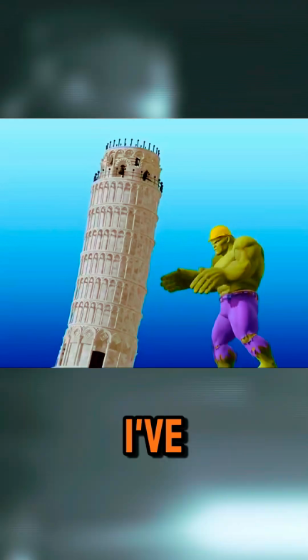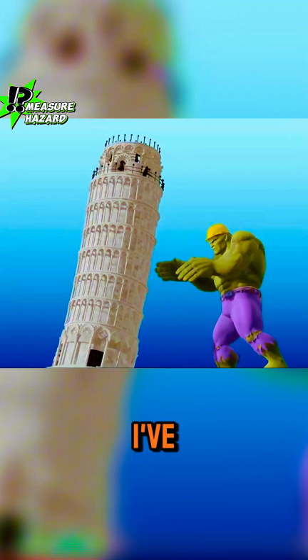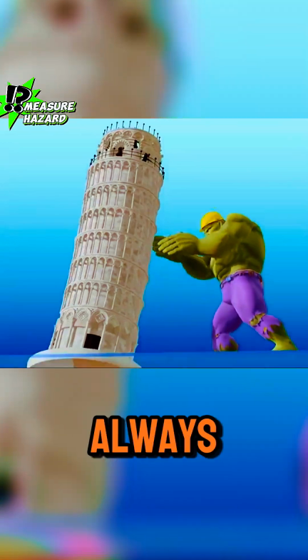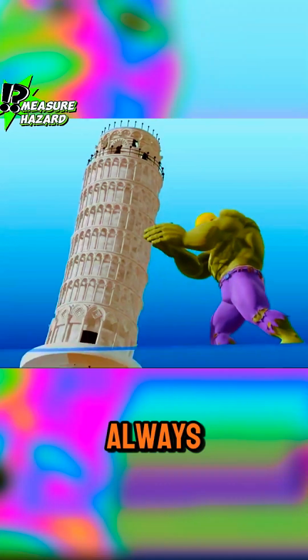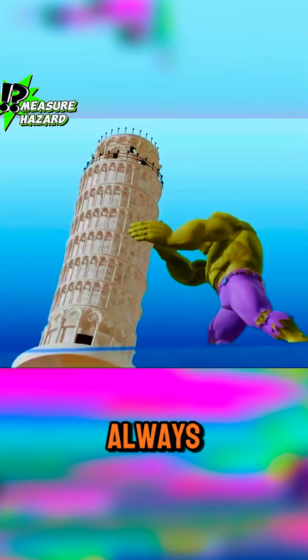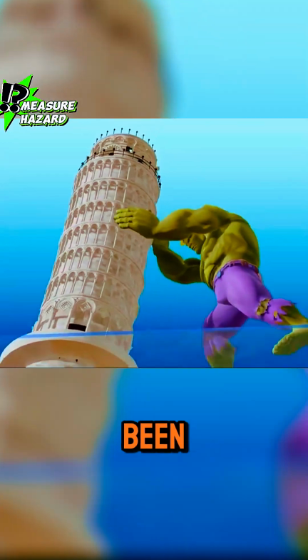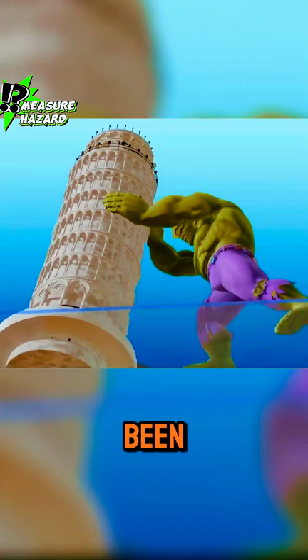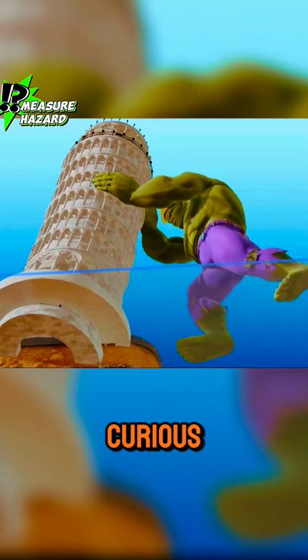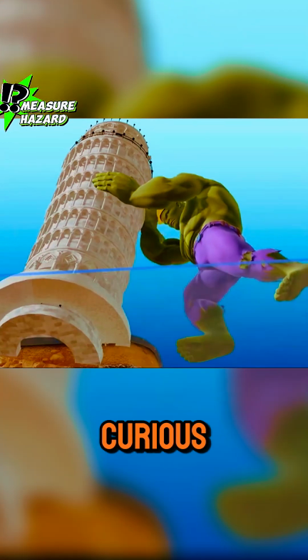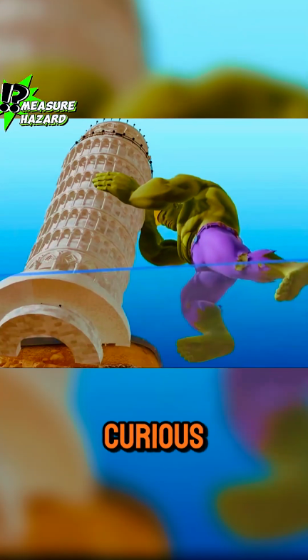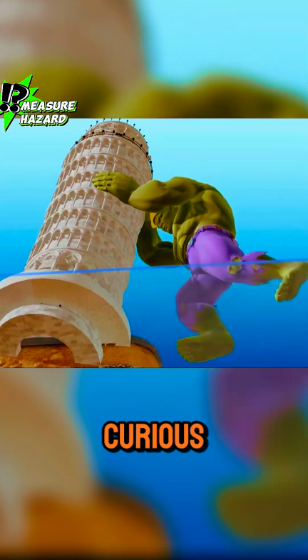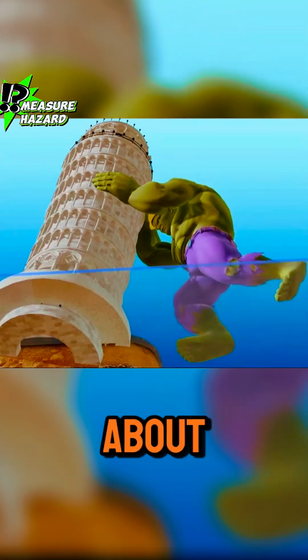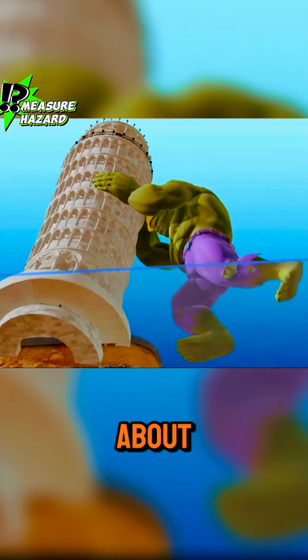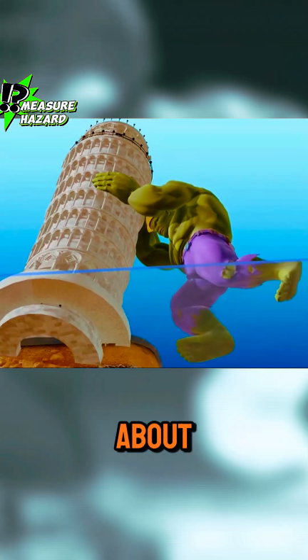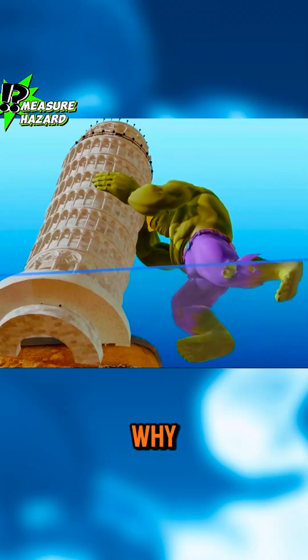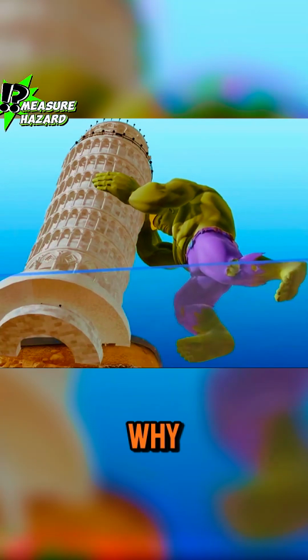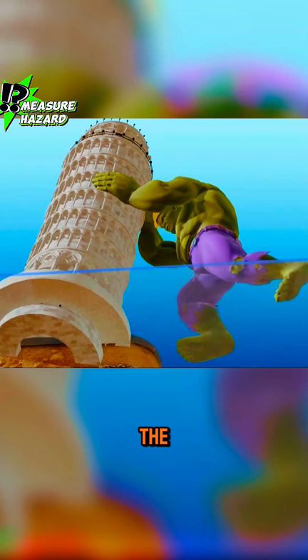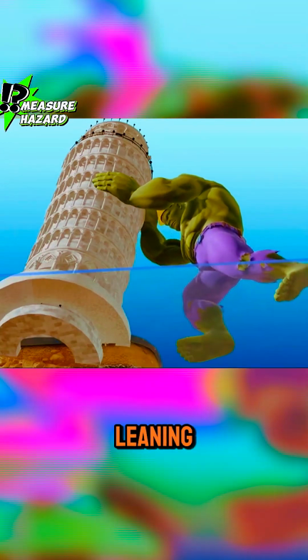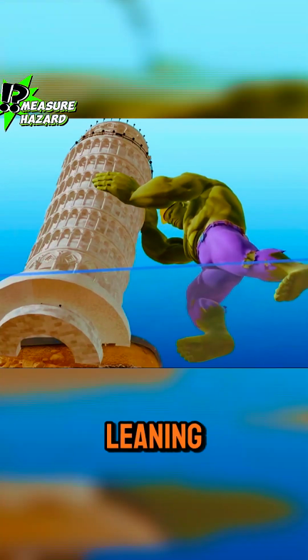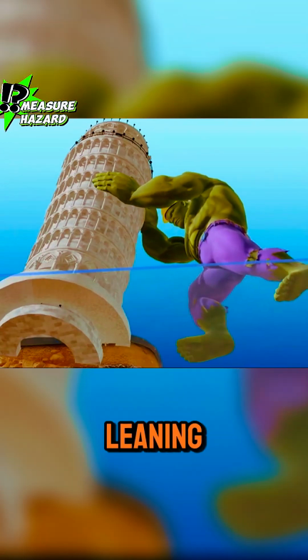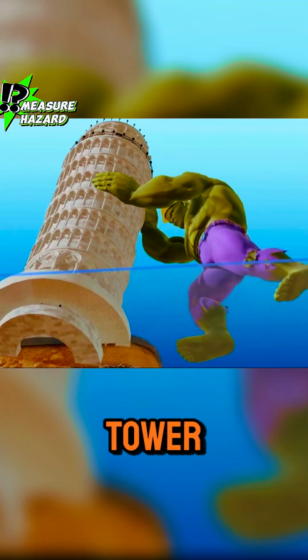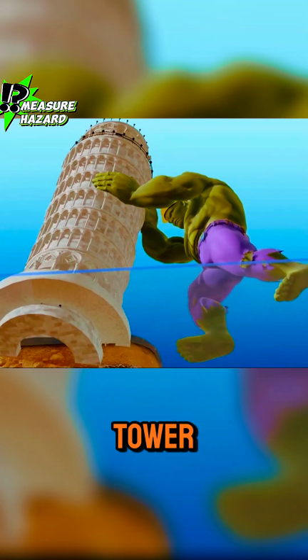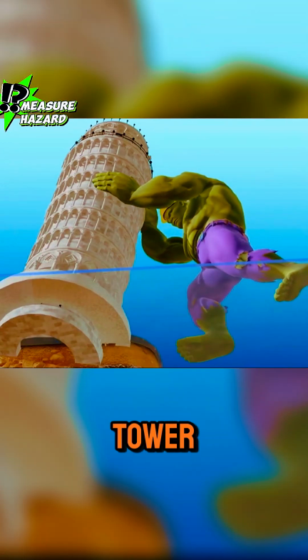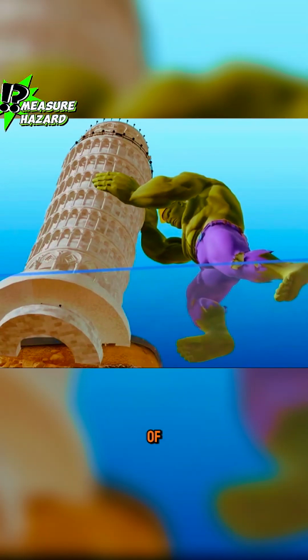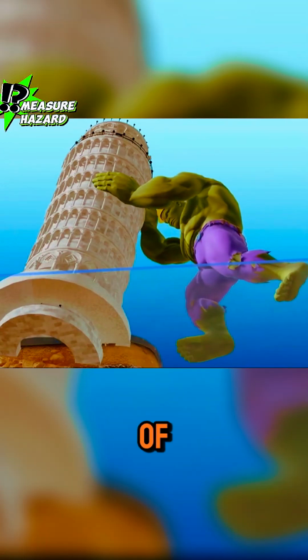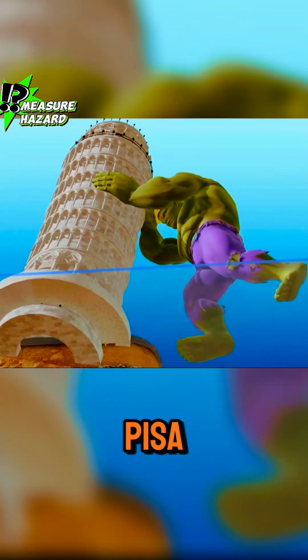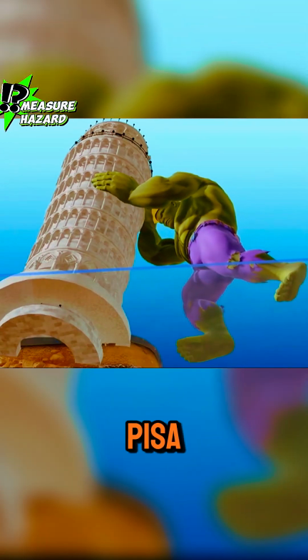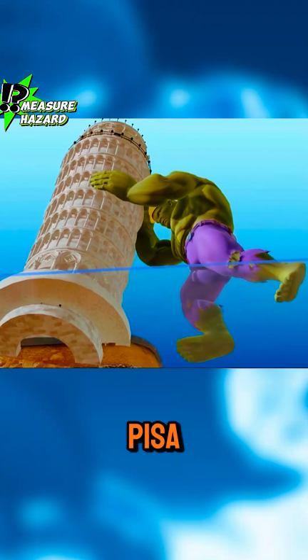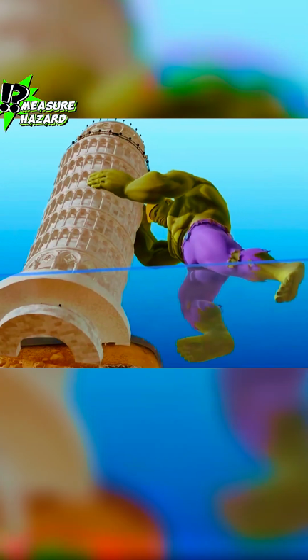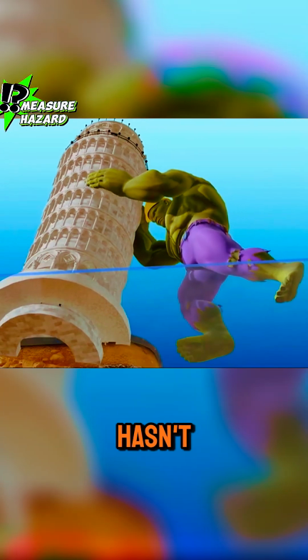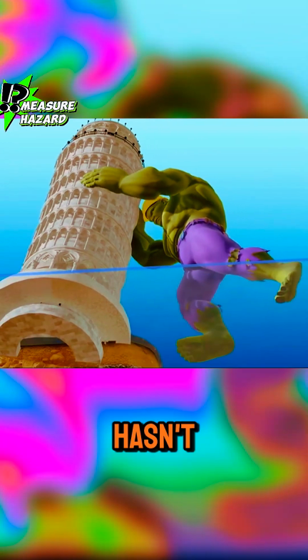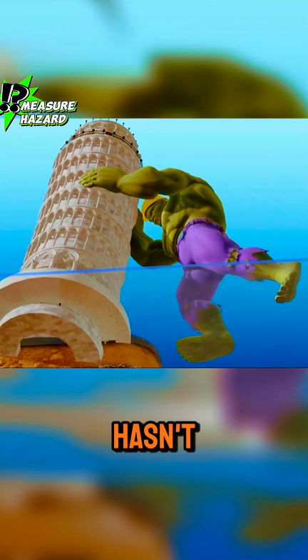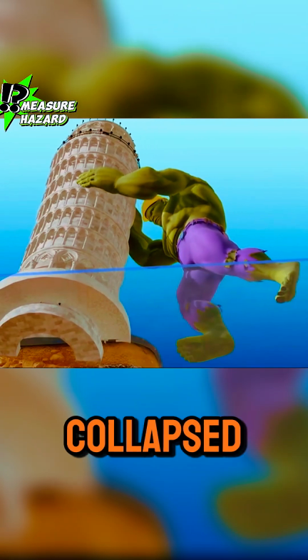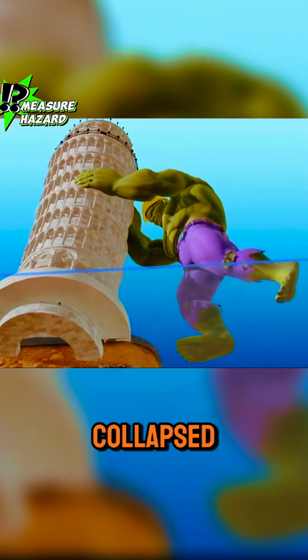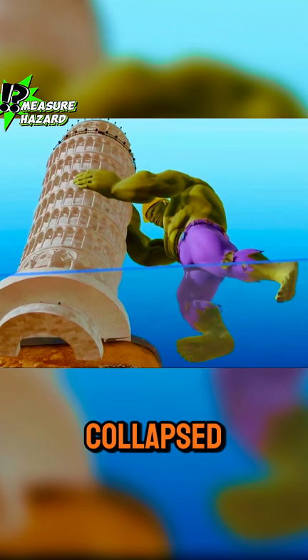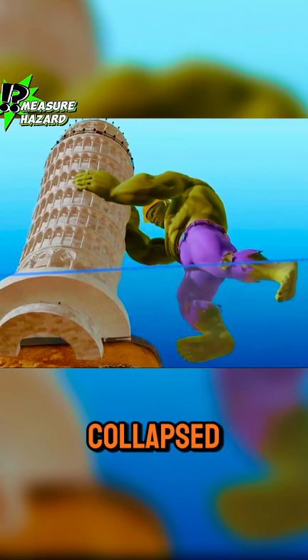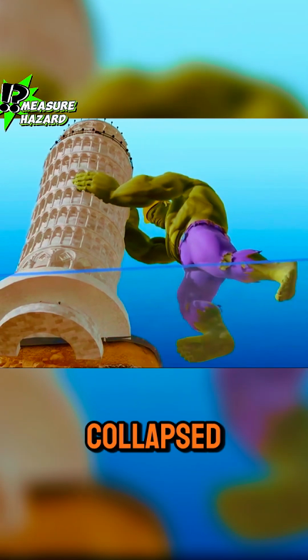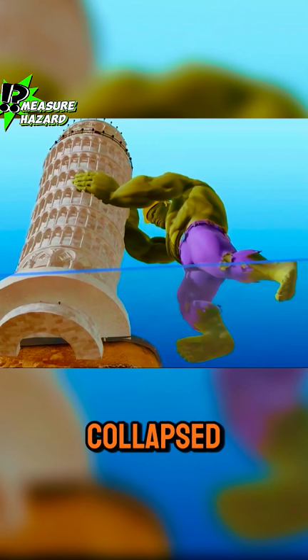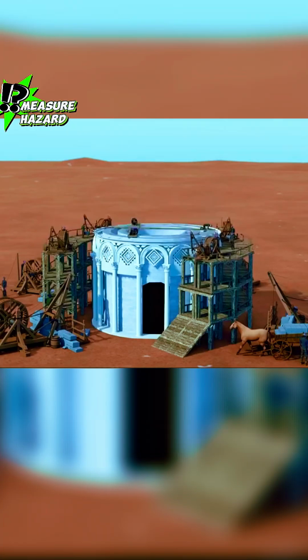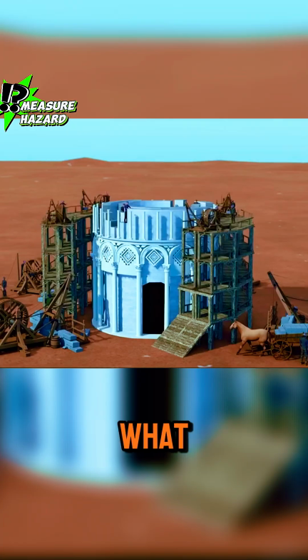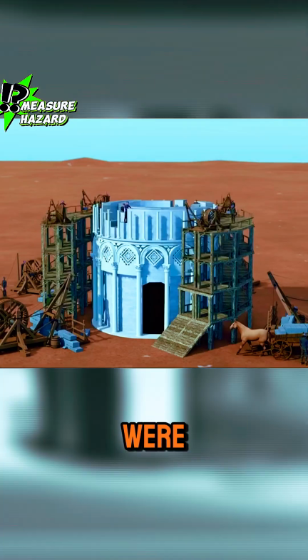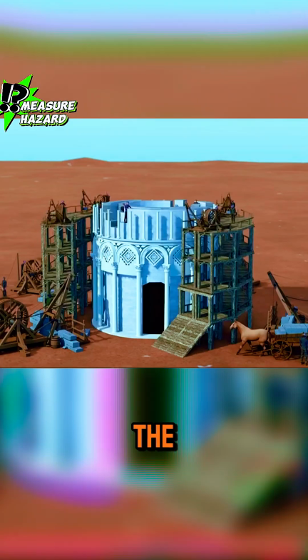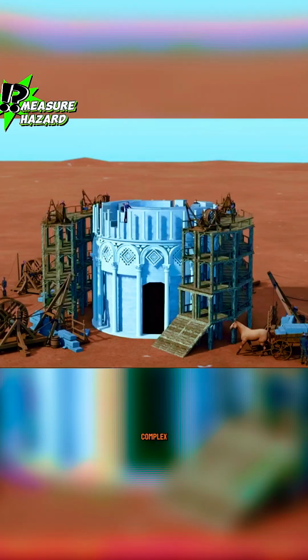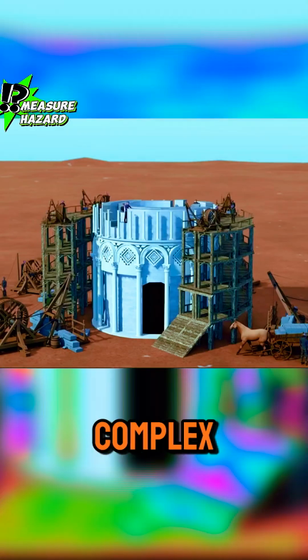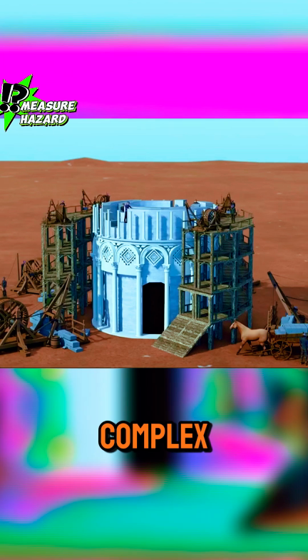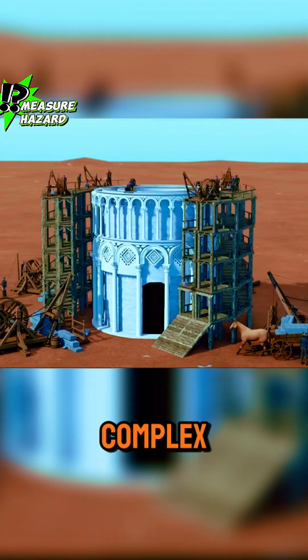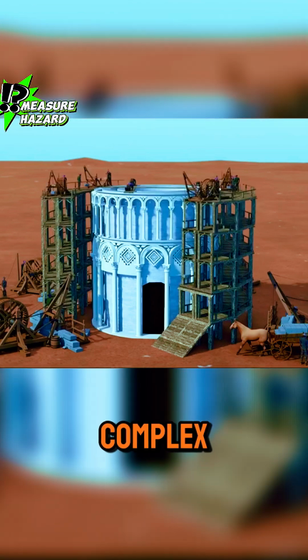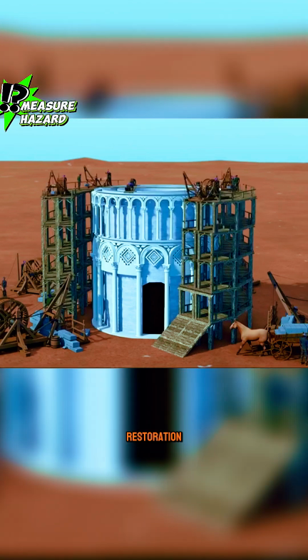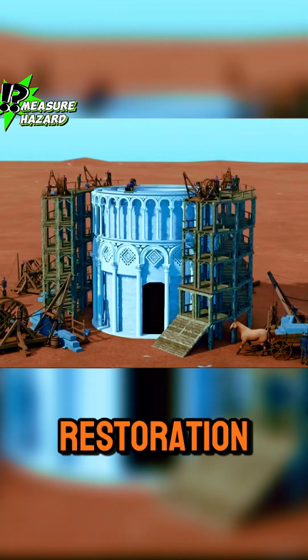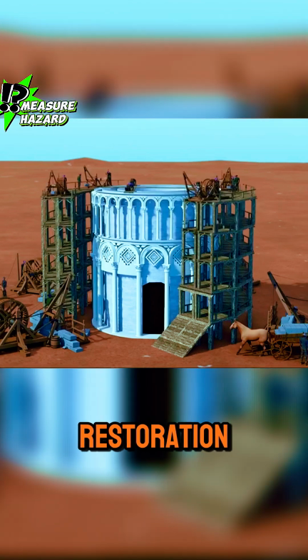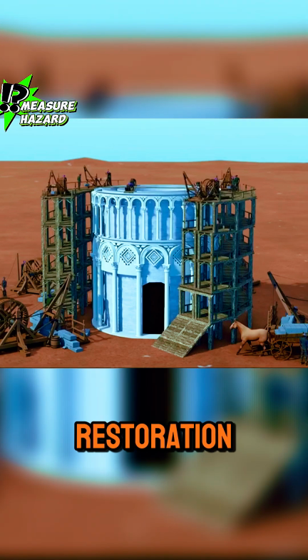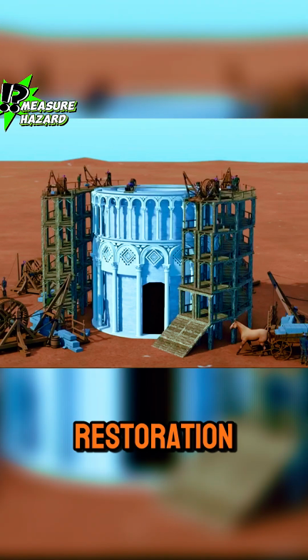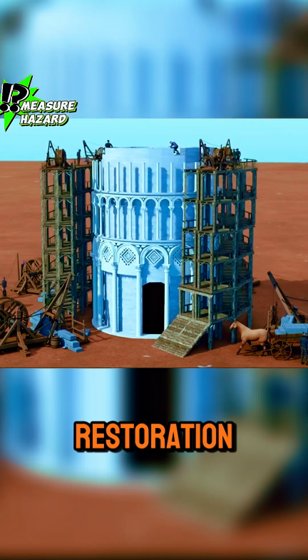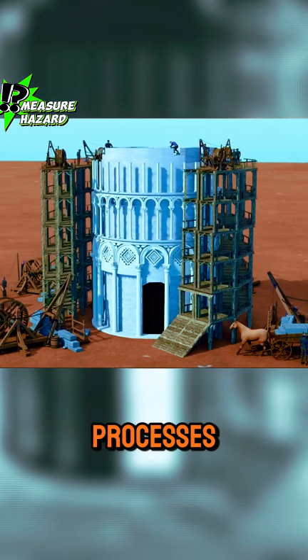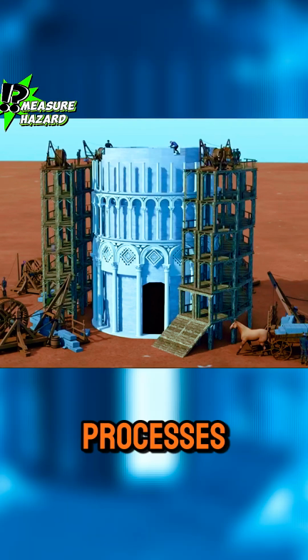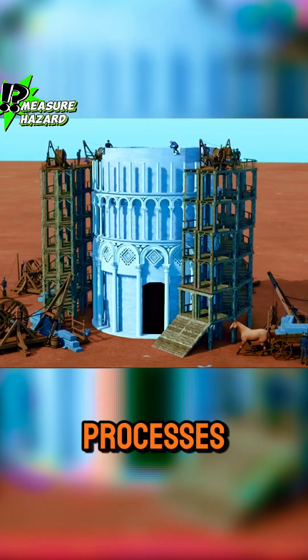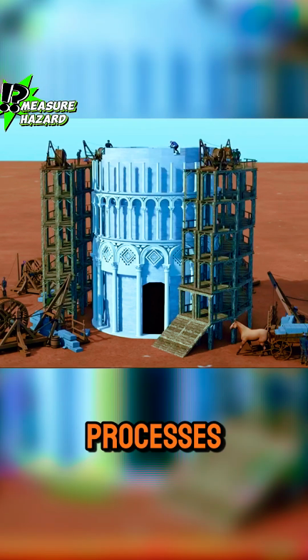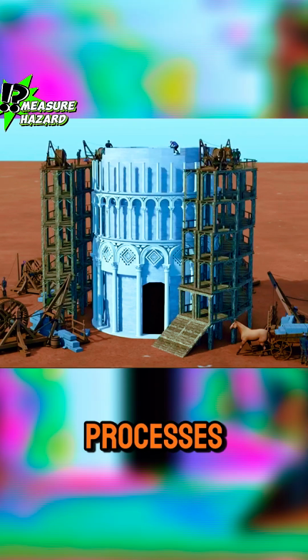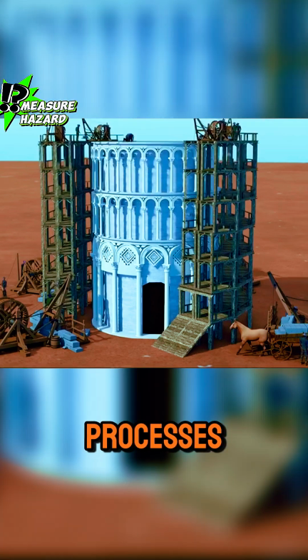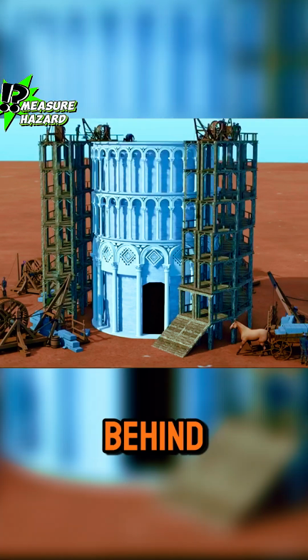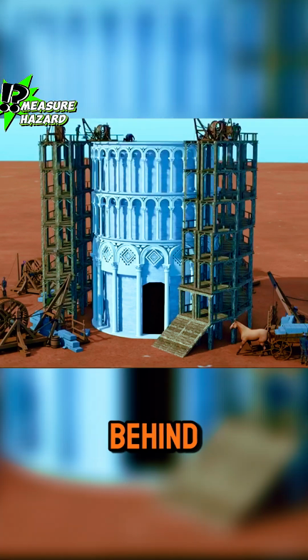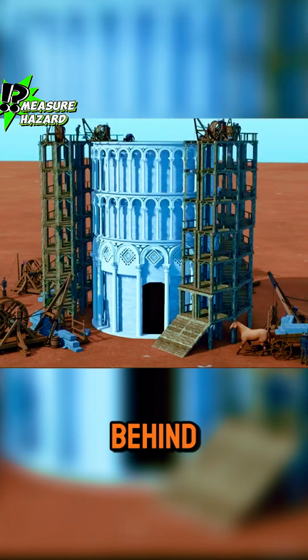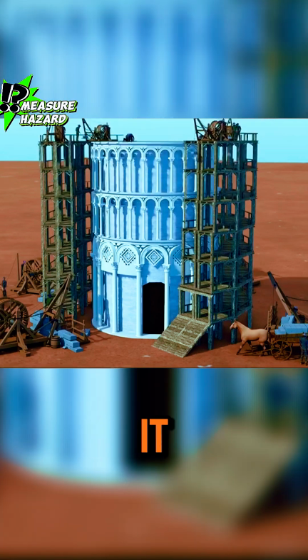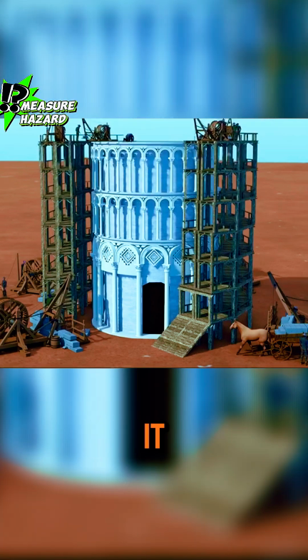I've always been curious about why the leaning tower of Pisa hasn't collapsed. What were the complex restoration processes behind it?